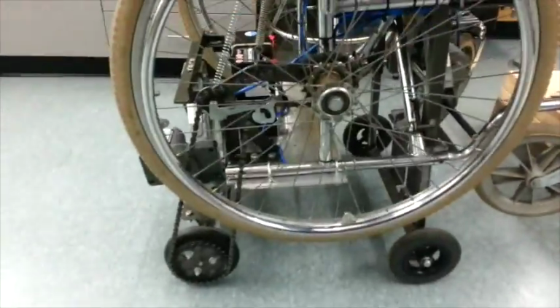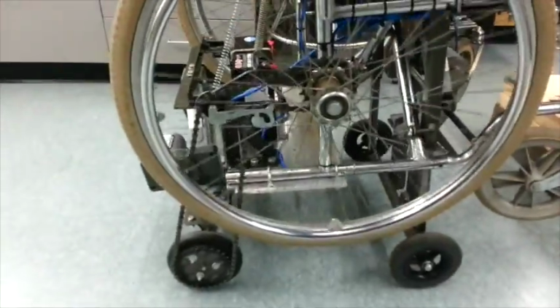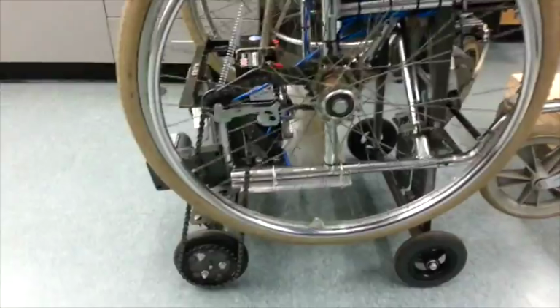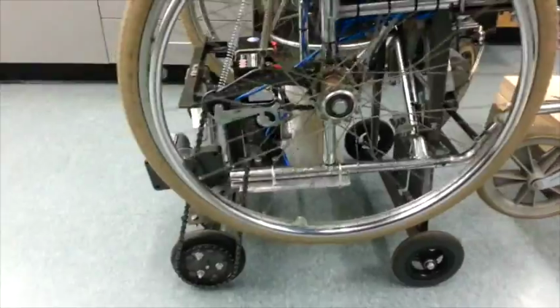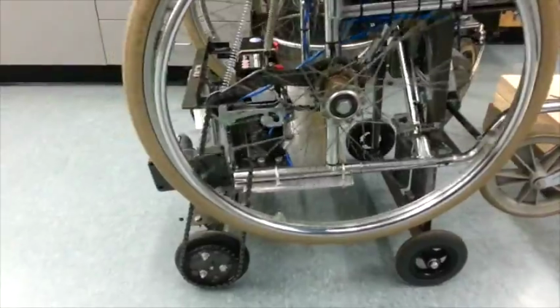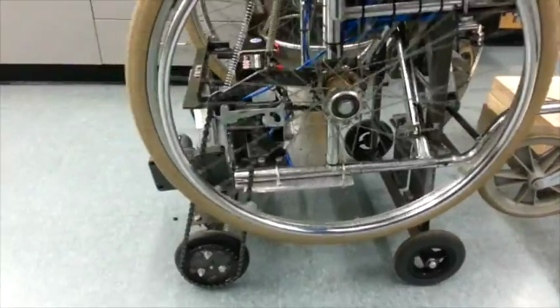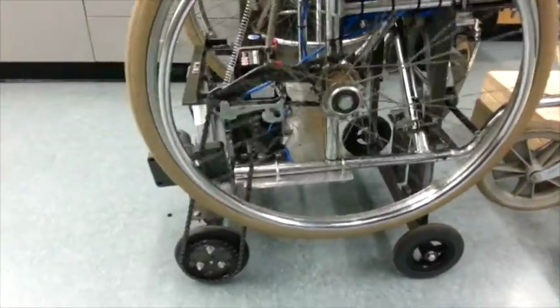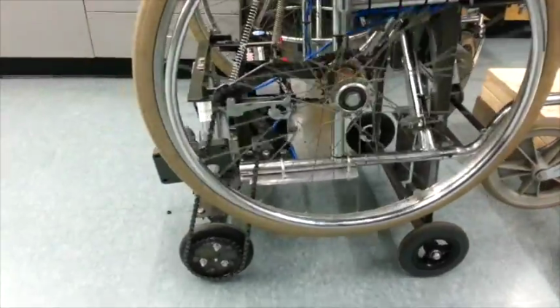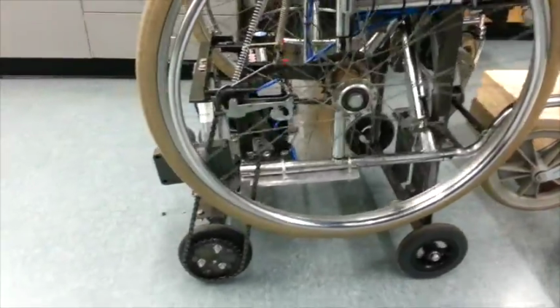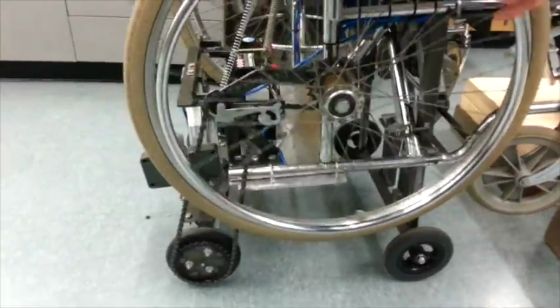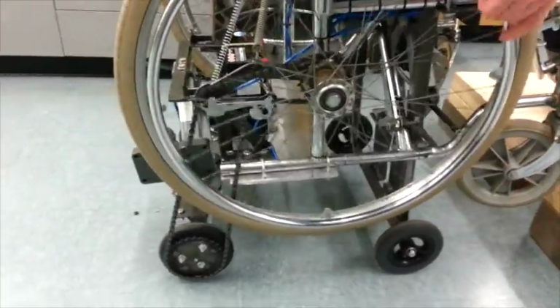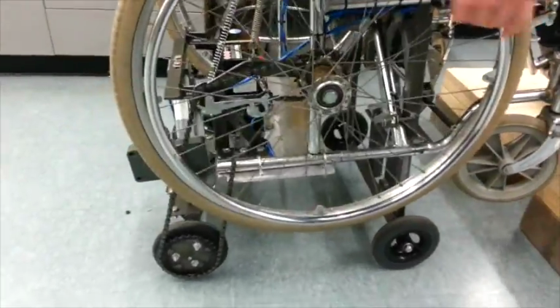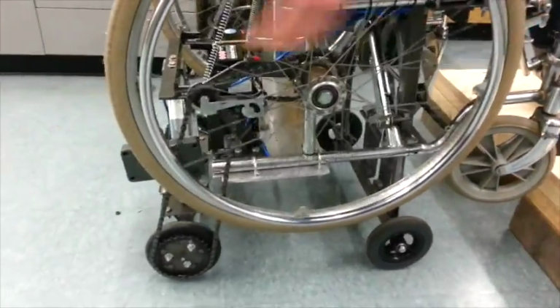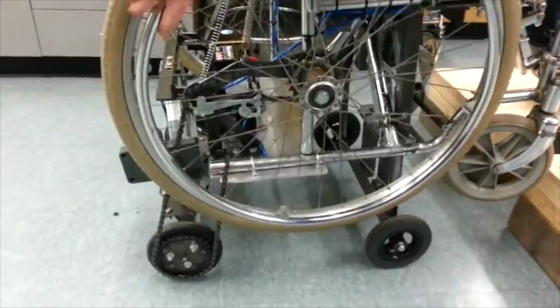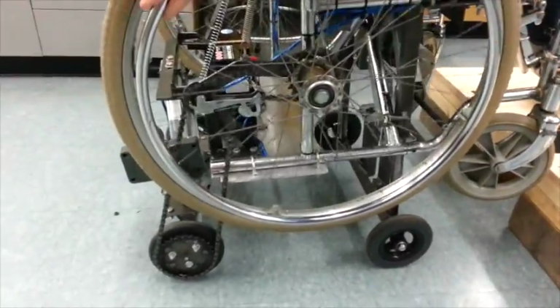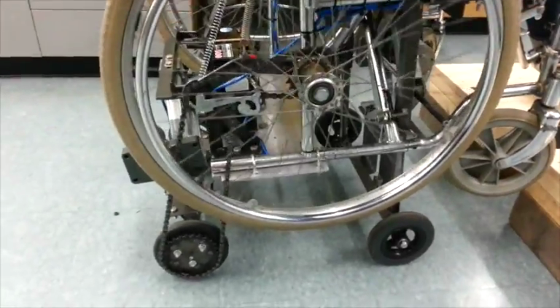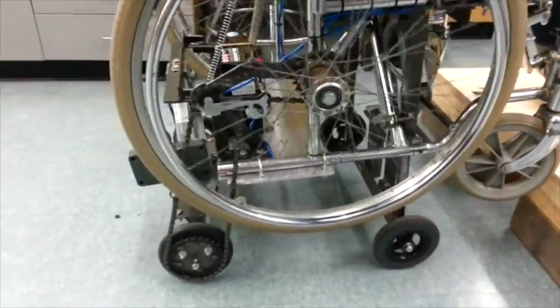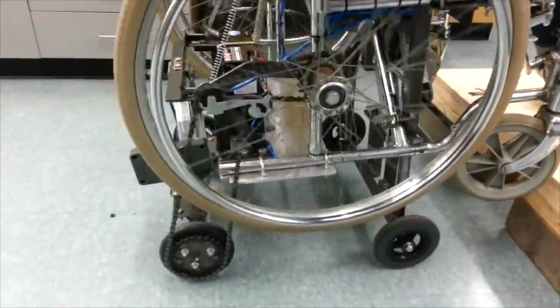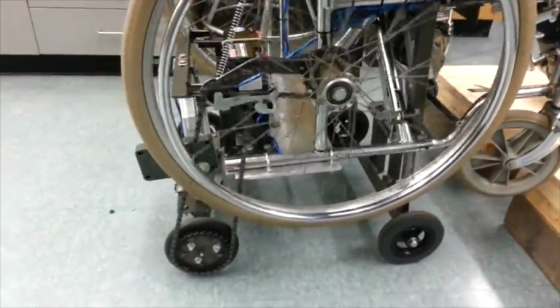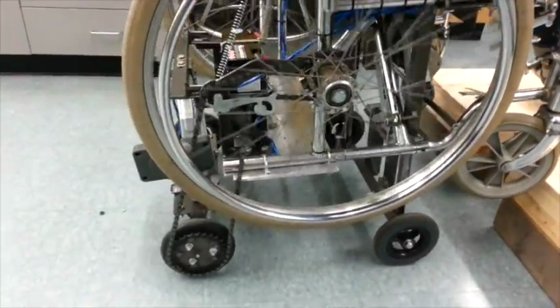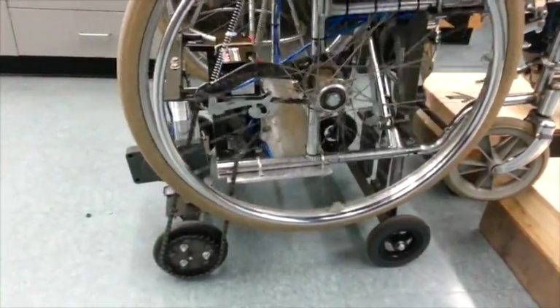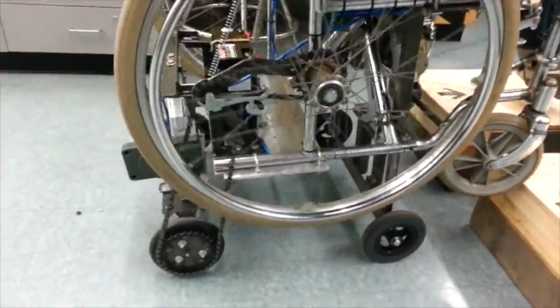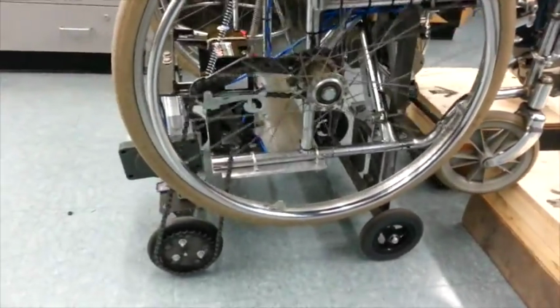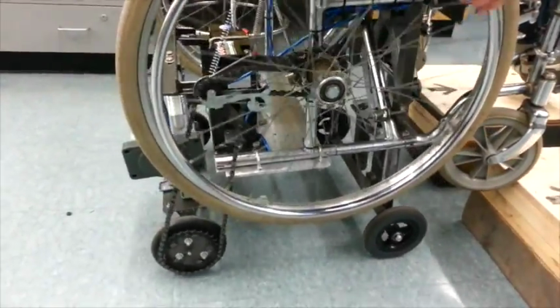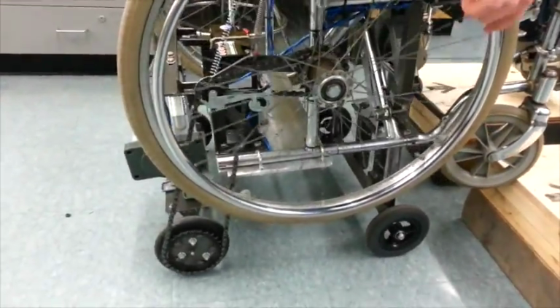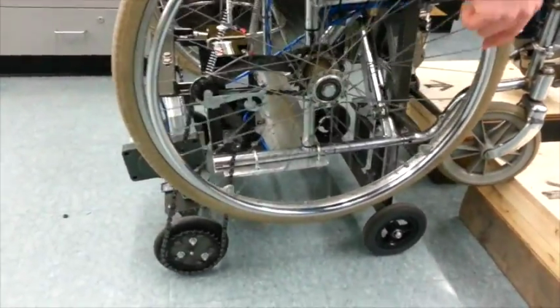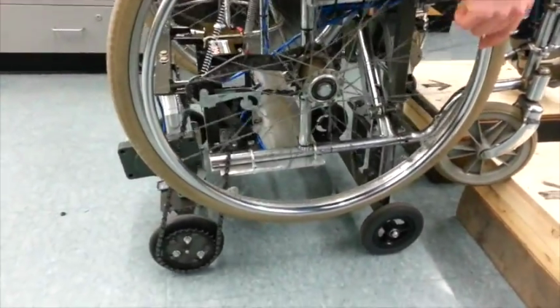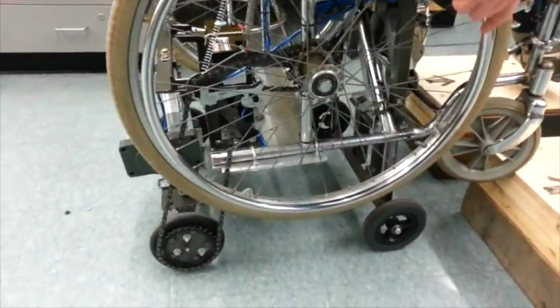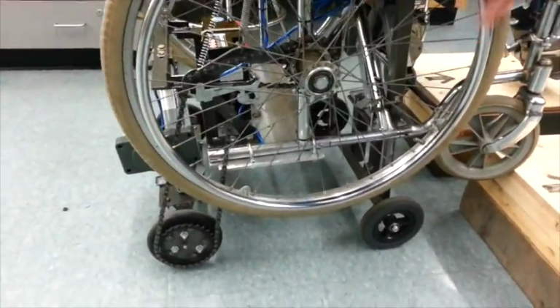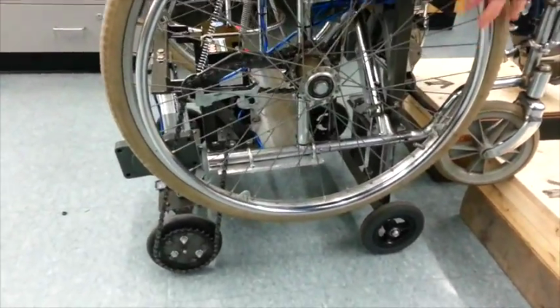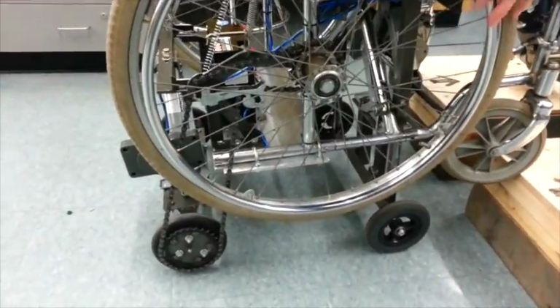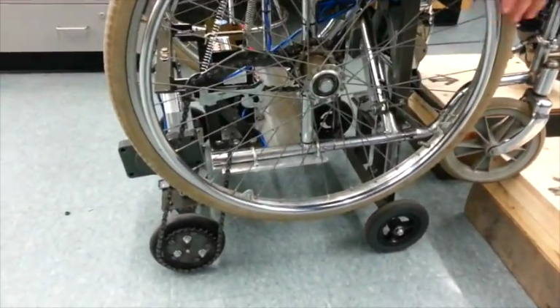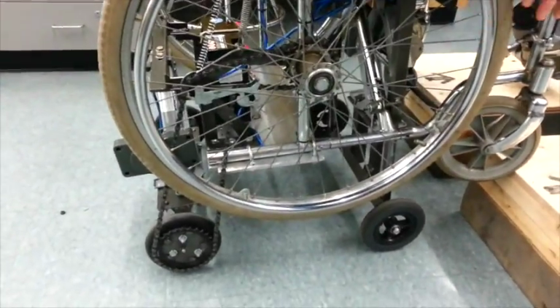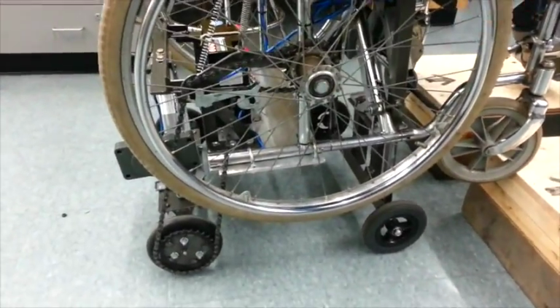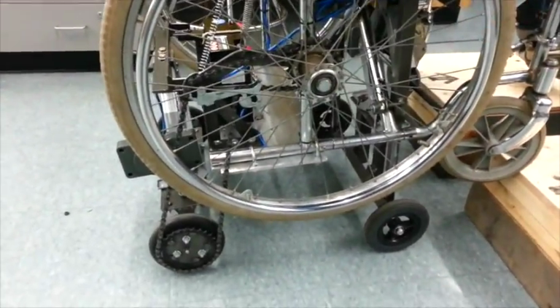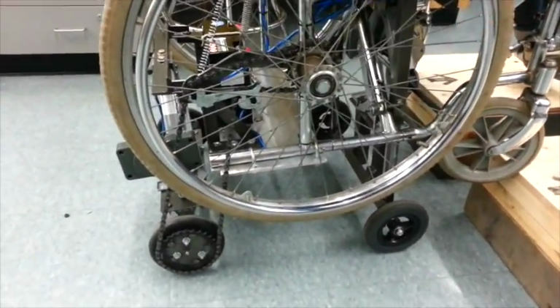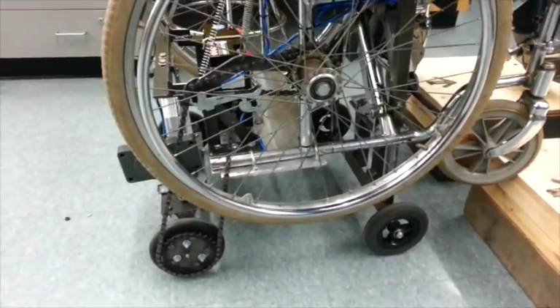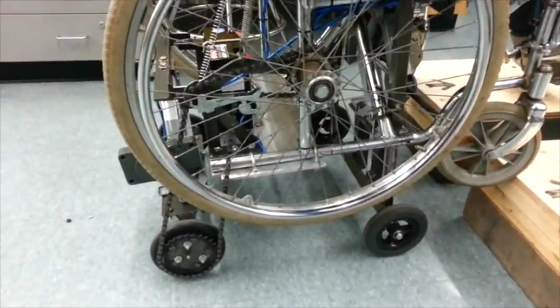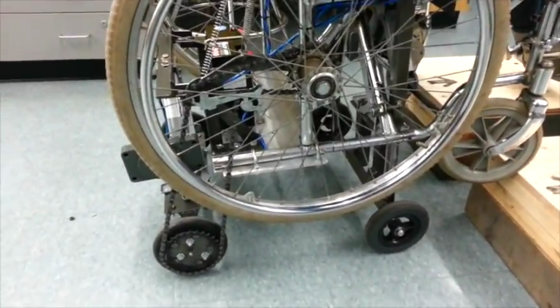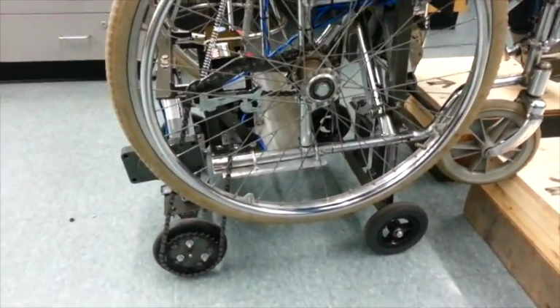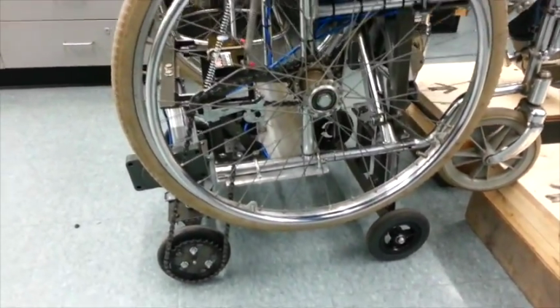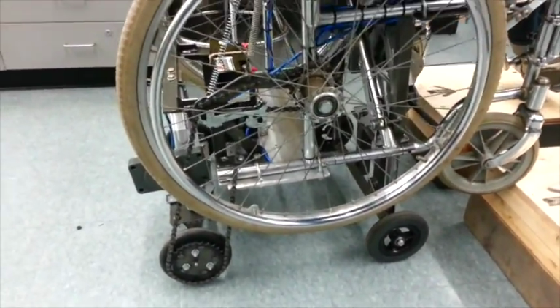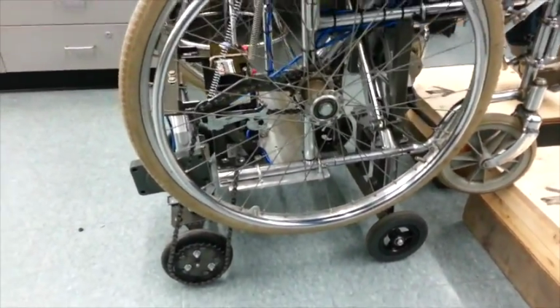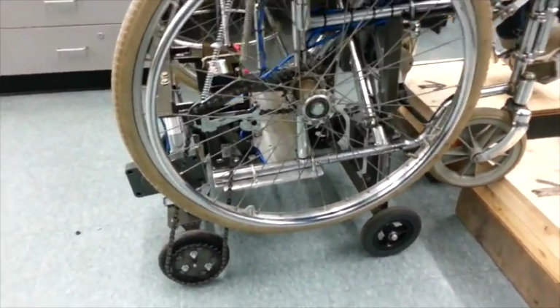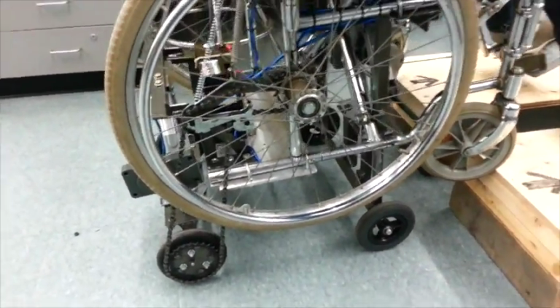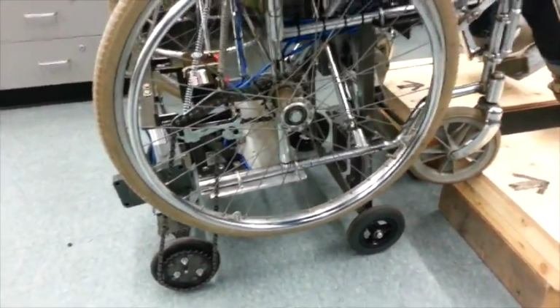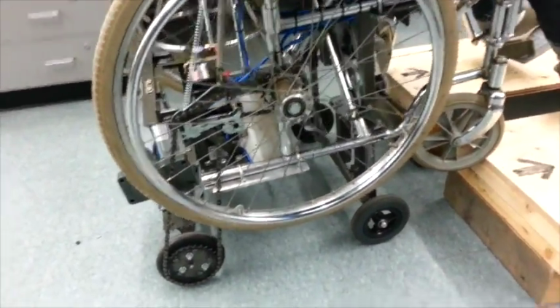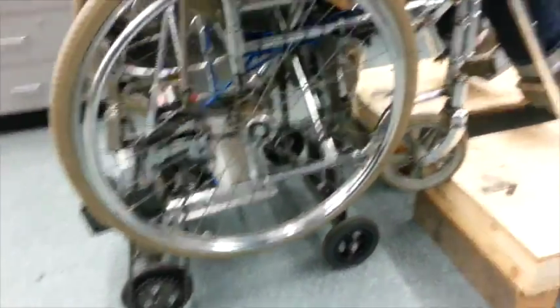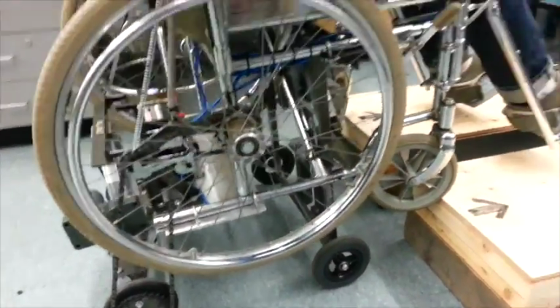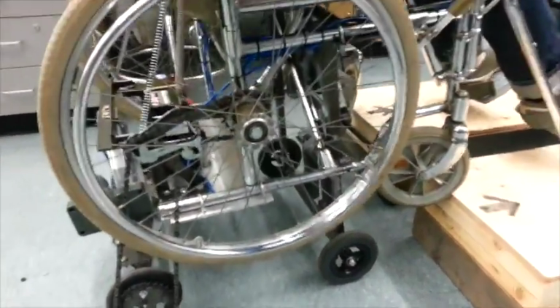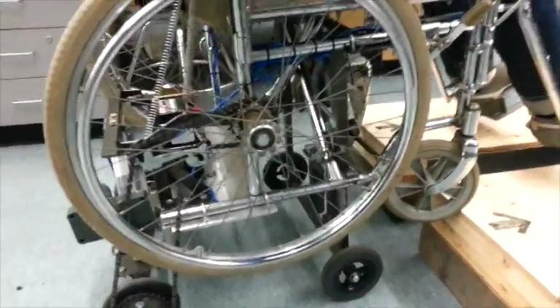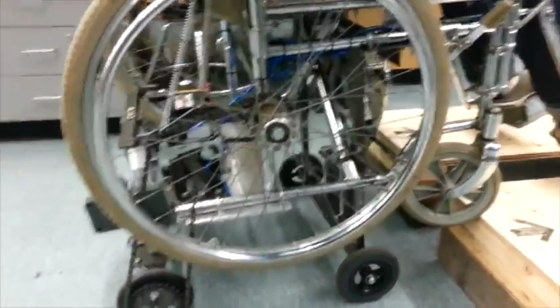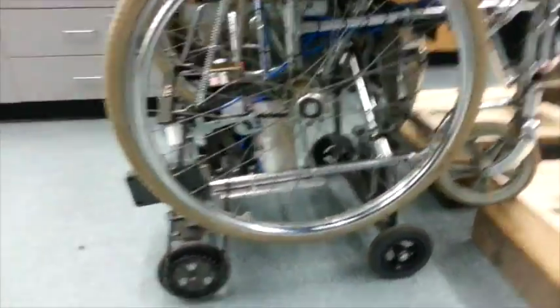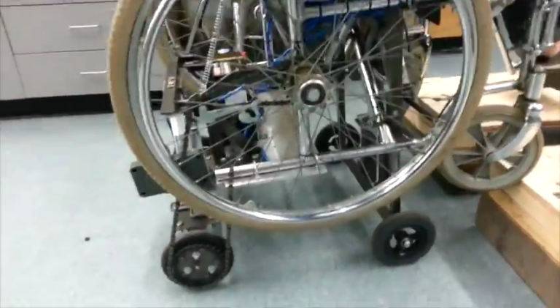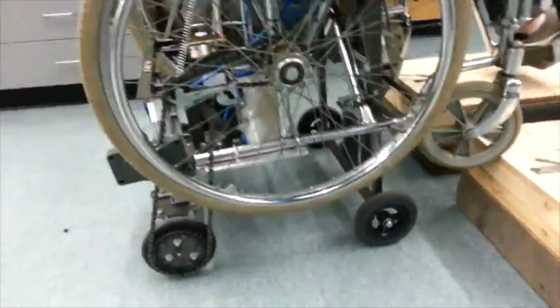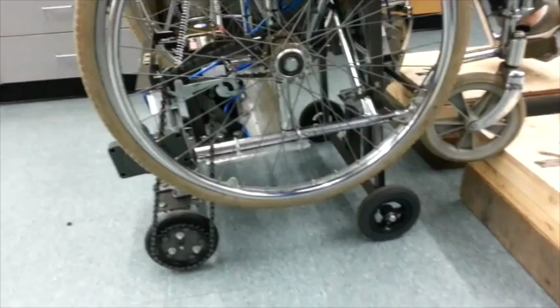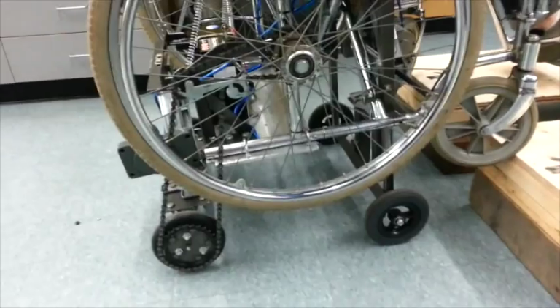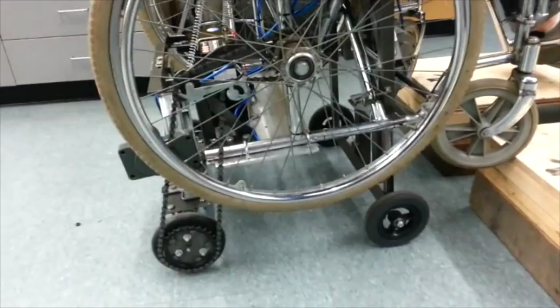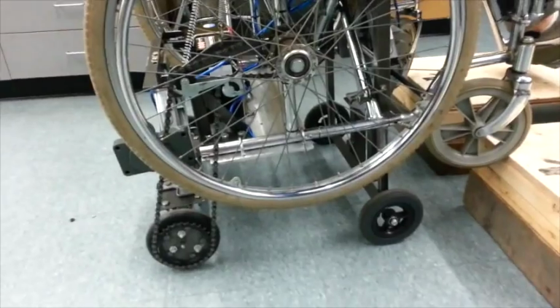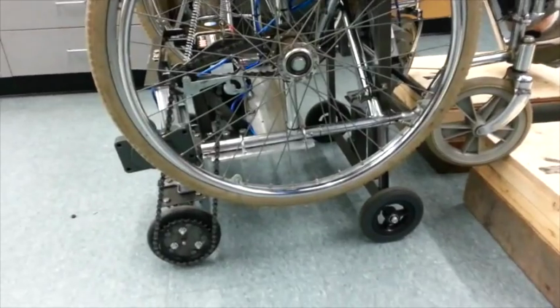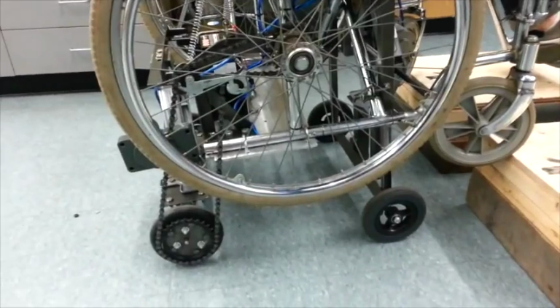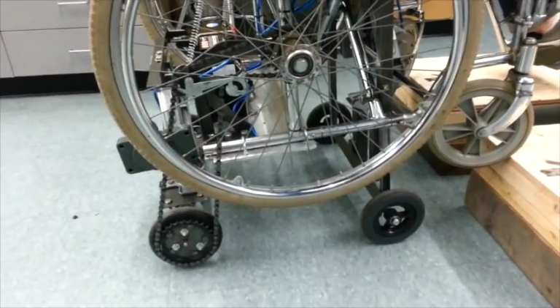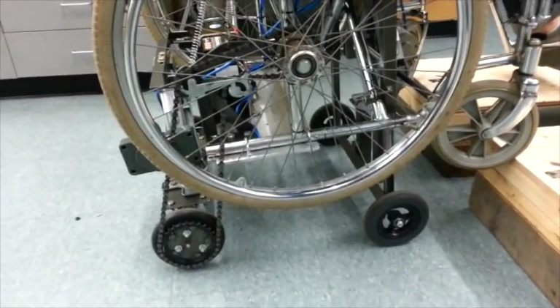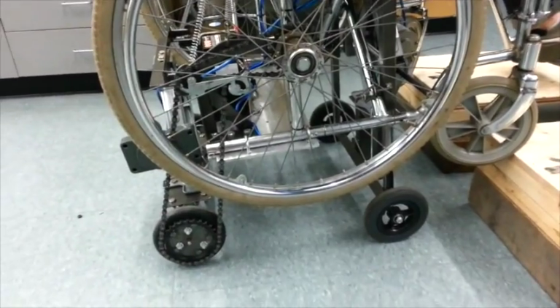The wheel is connected by a chain to the rear axle, so the chair can be moved forward when it is in the ascended position.